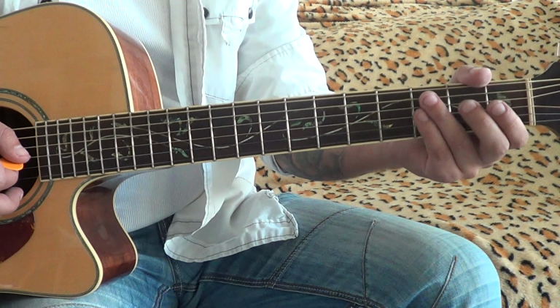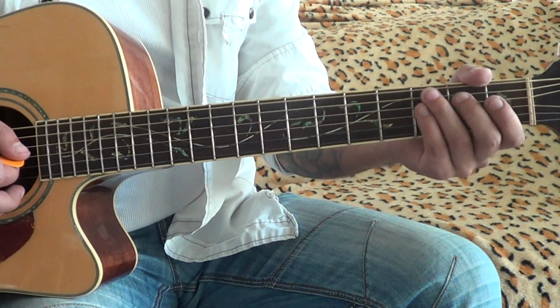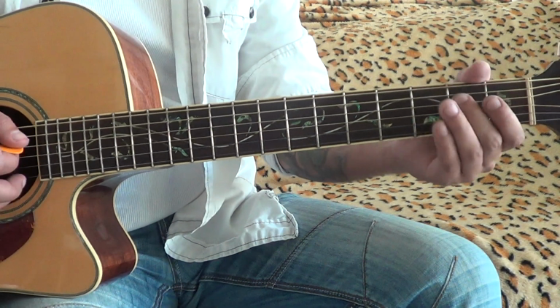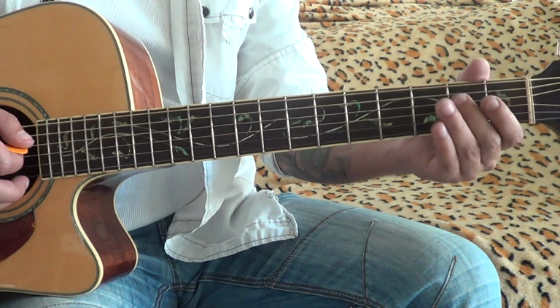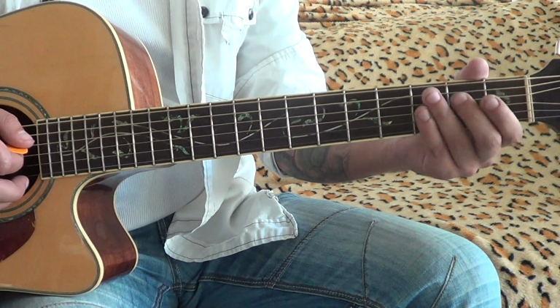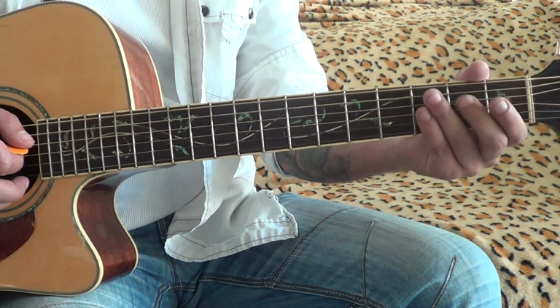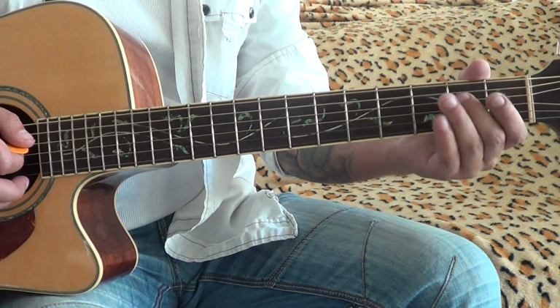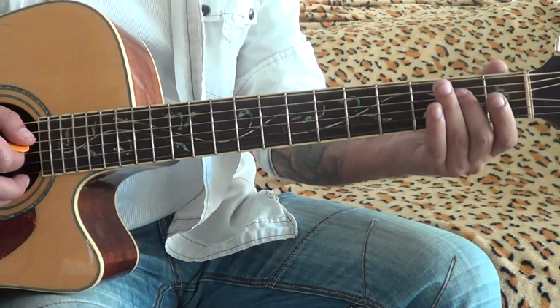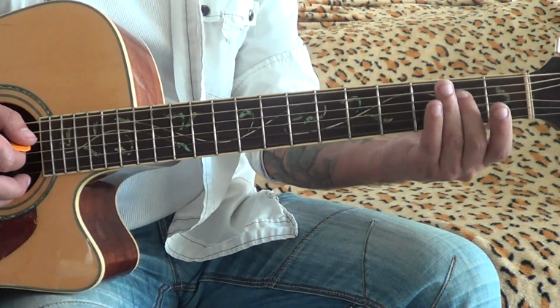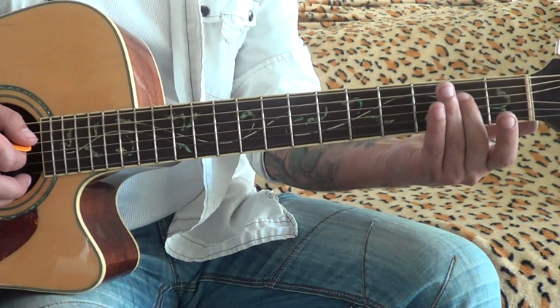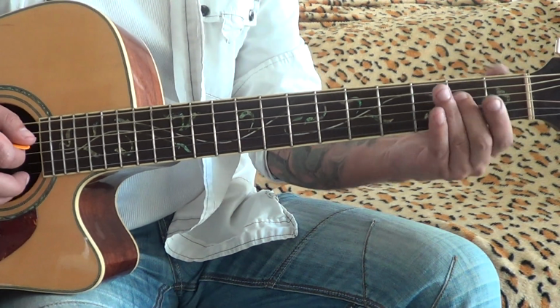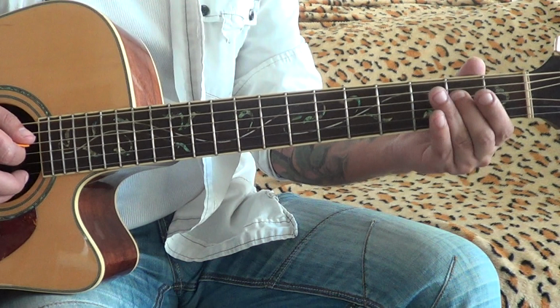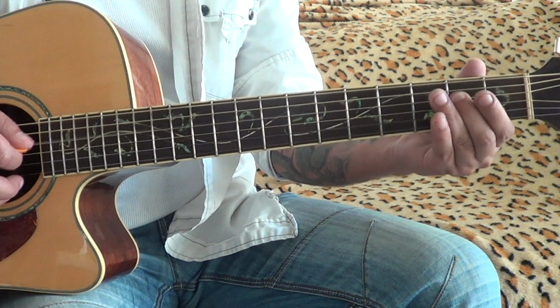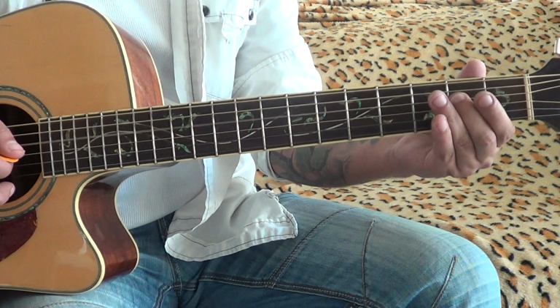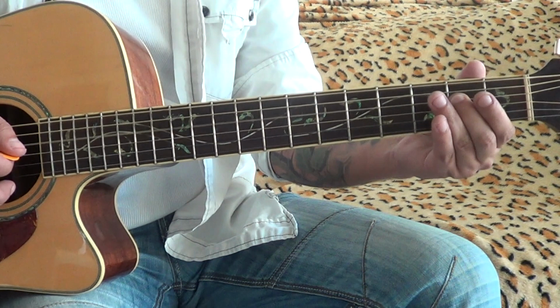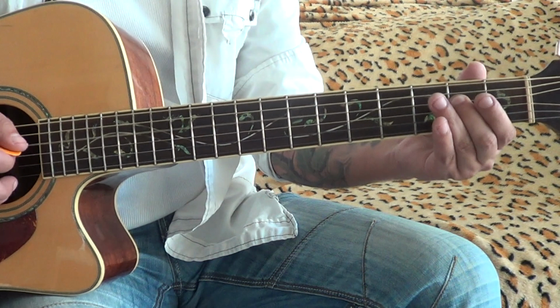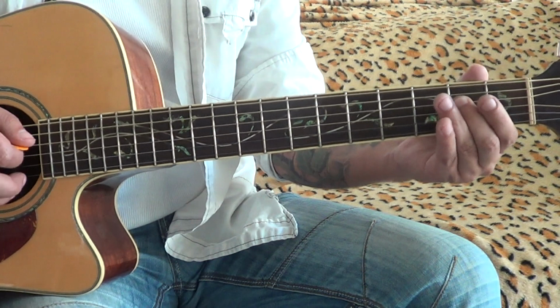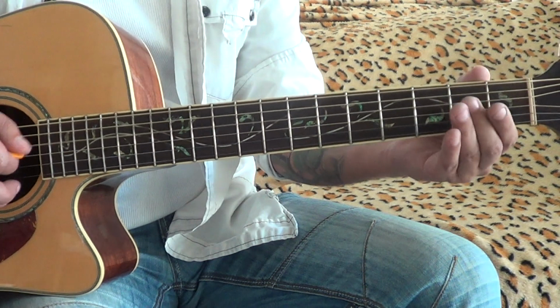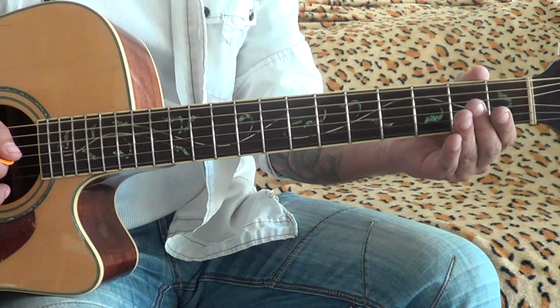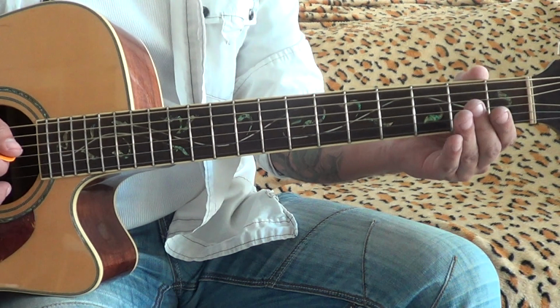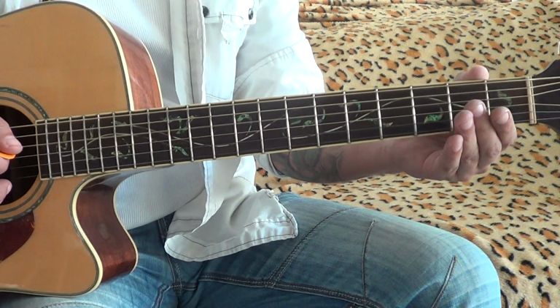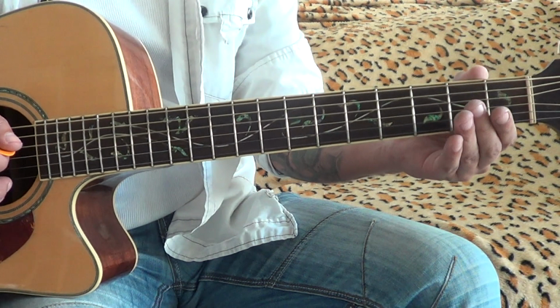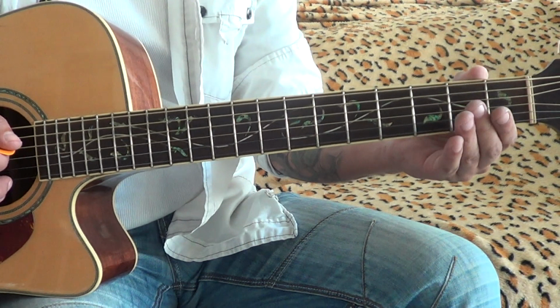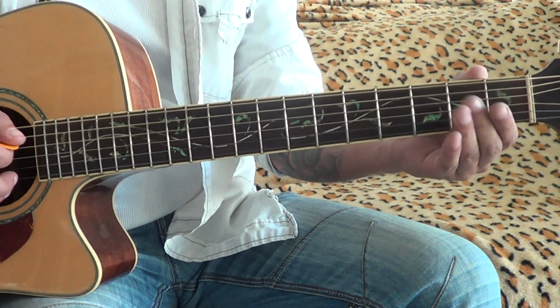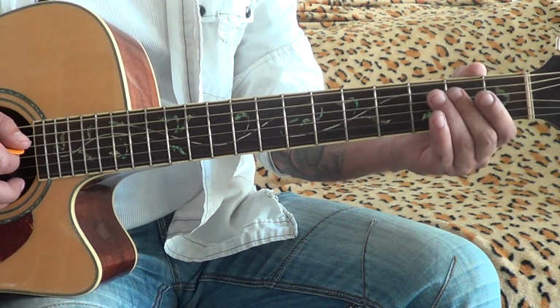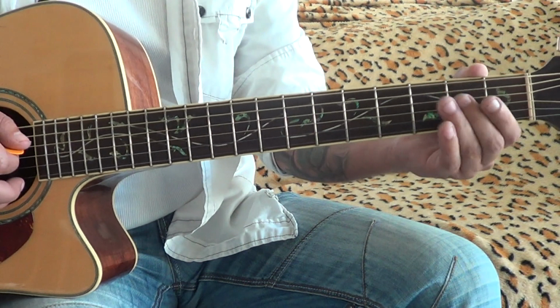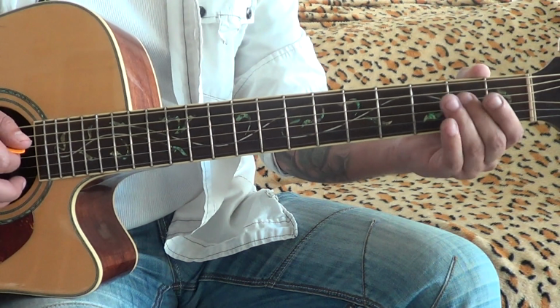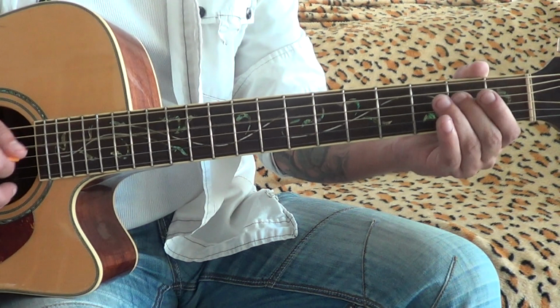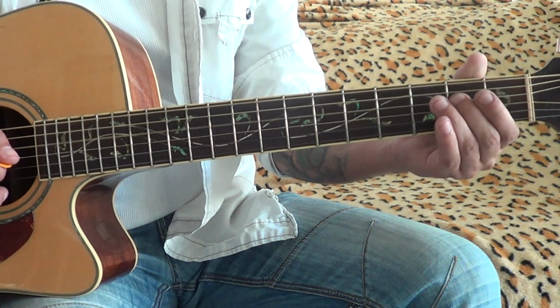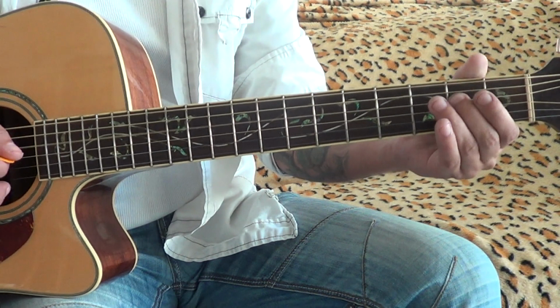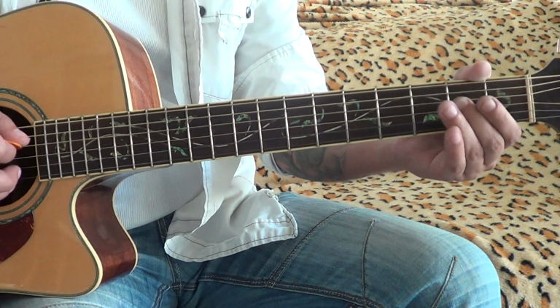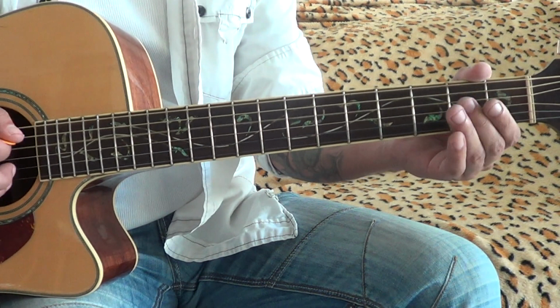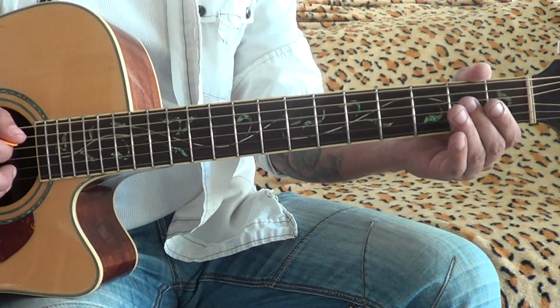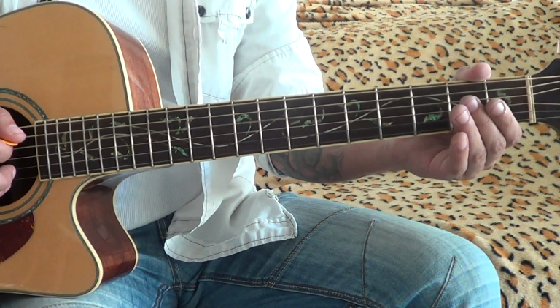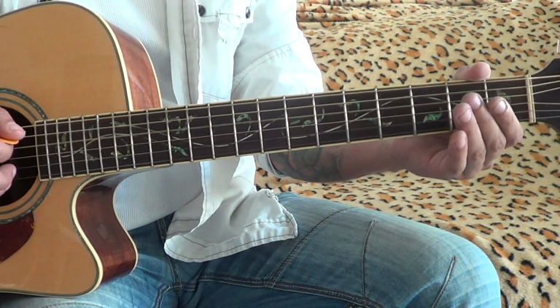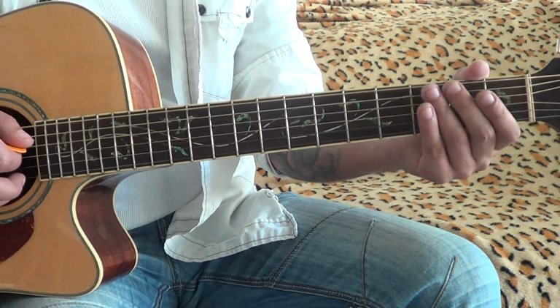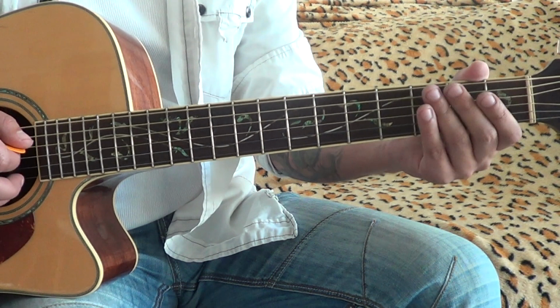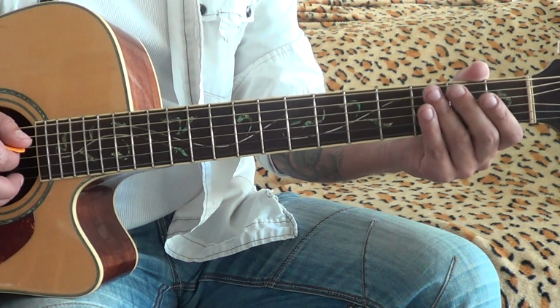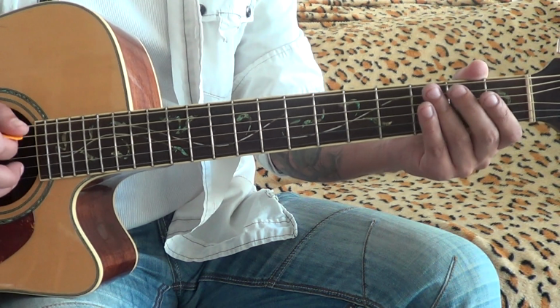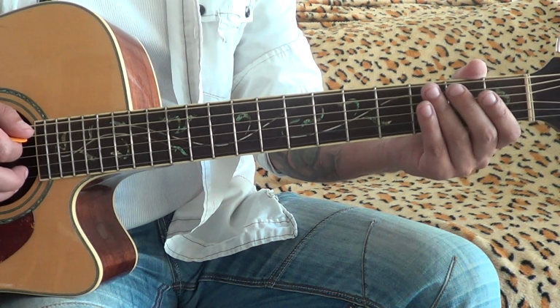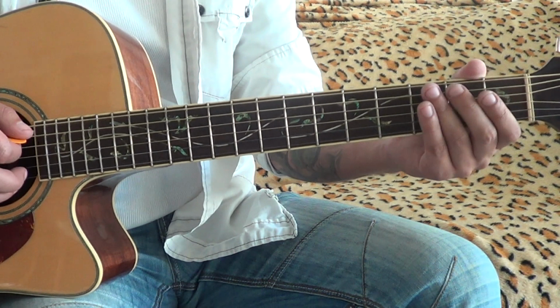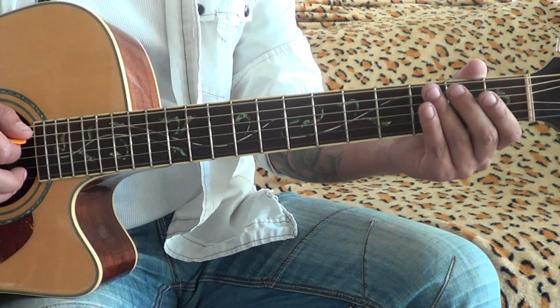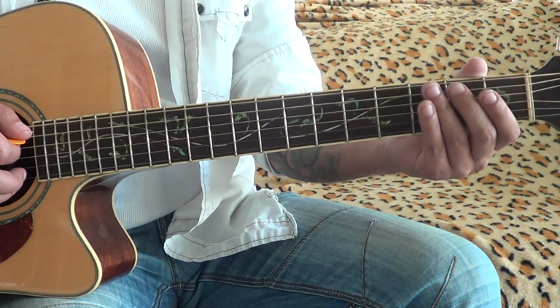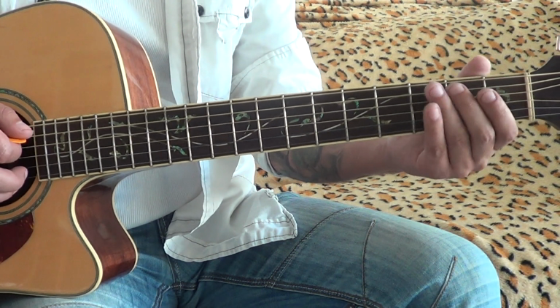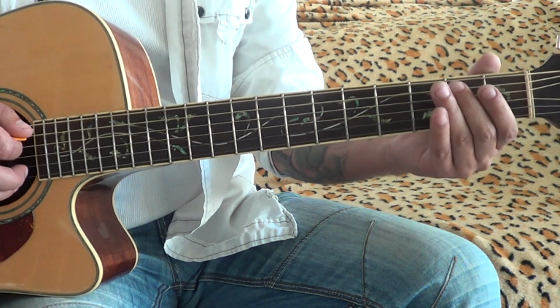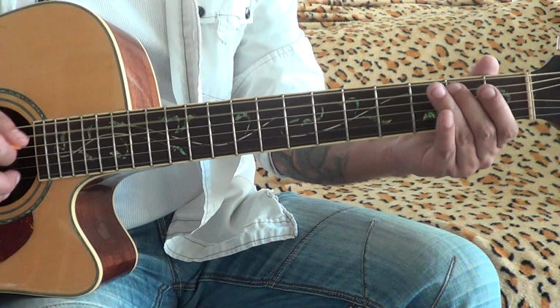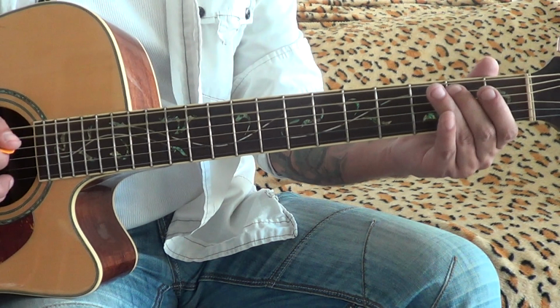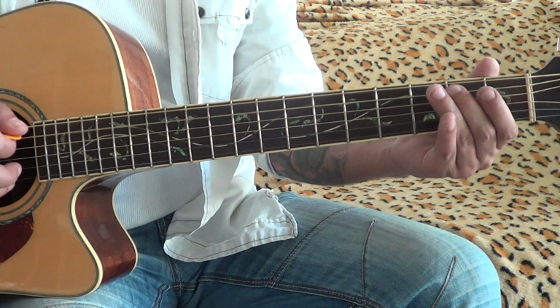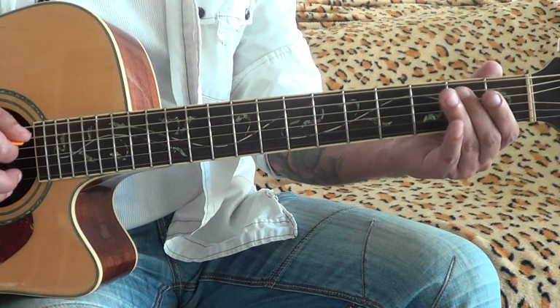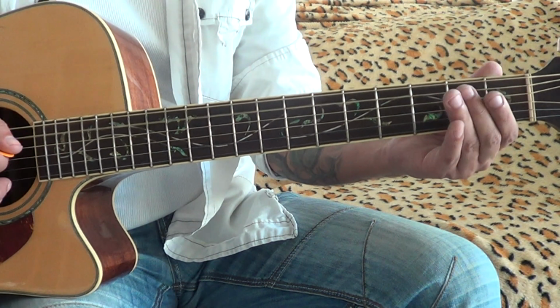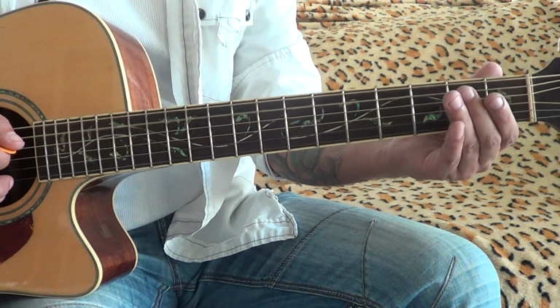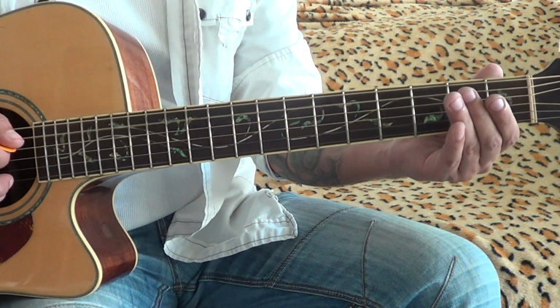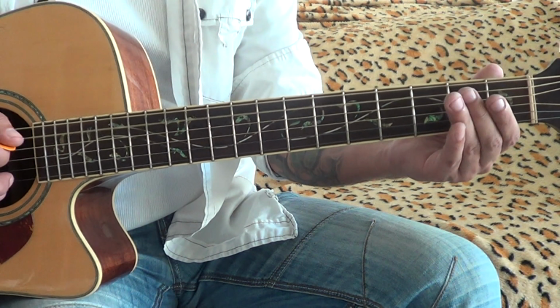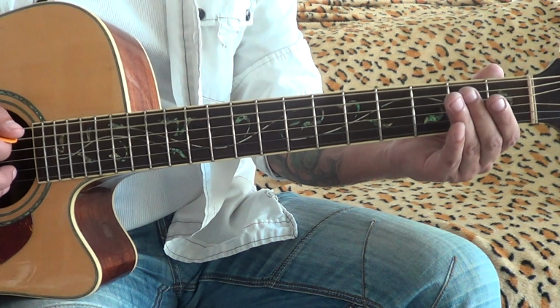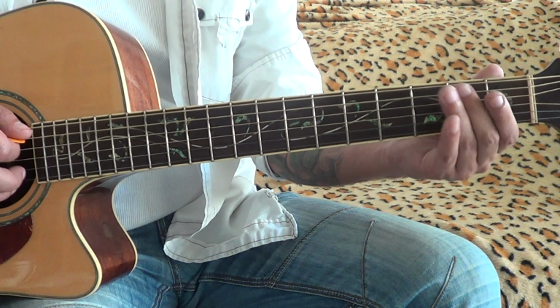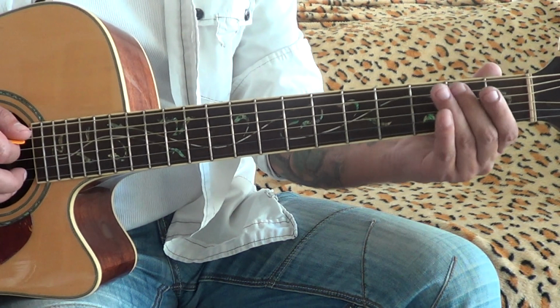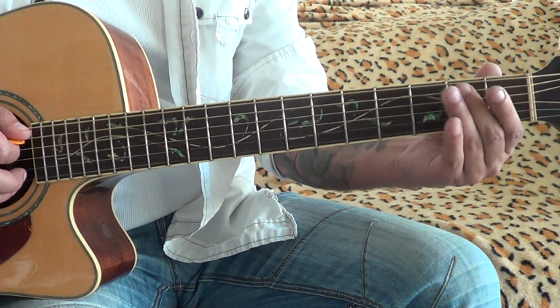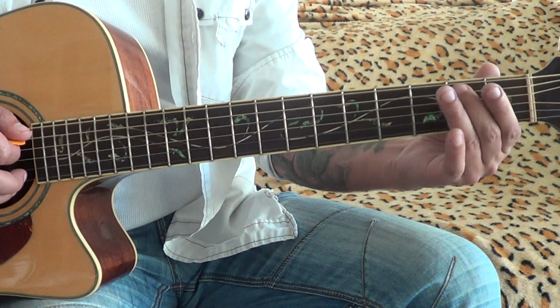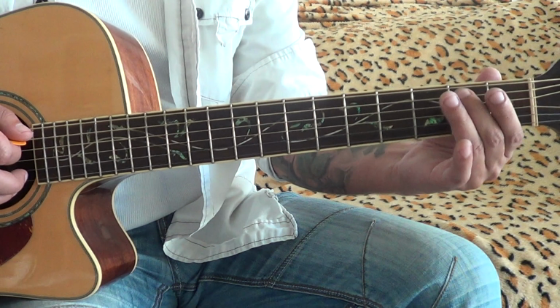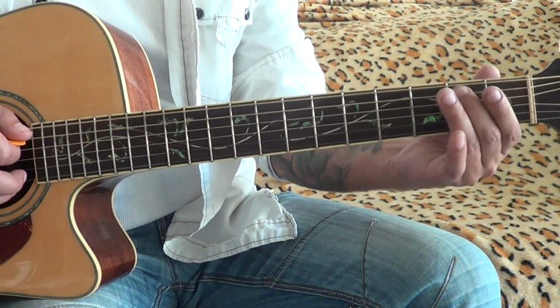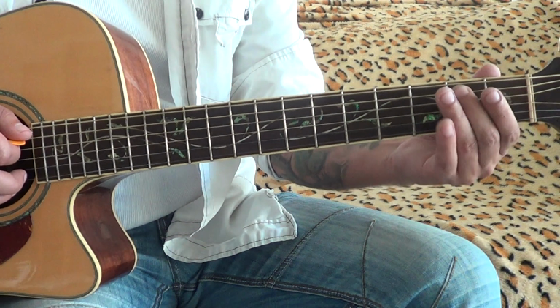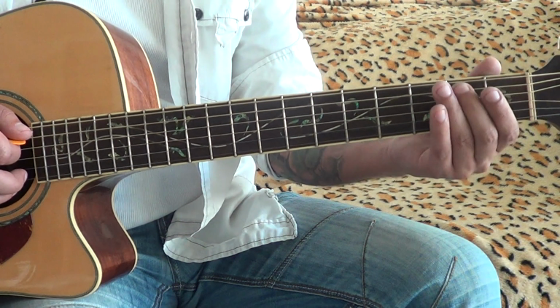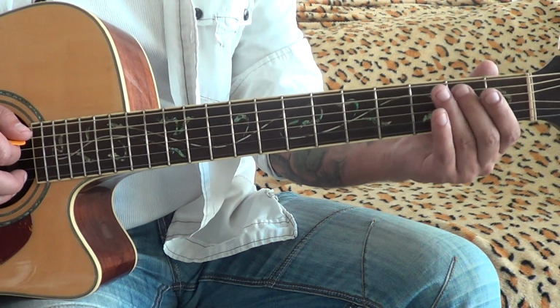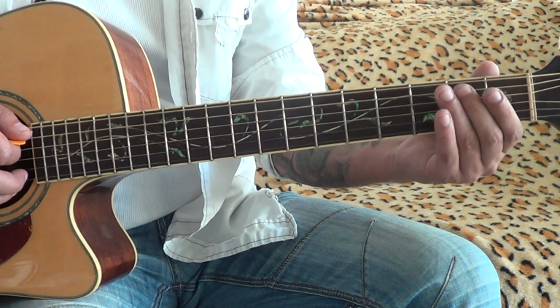D string: 2nd fret, open — it's the same. 5th string: same, 2nd fret, open.